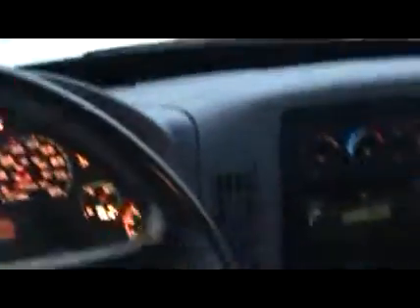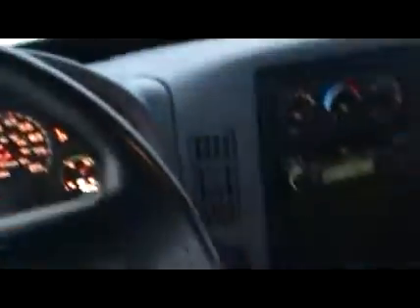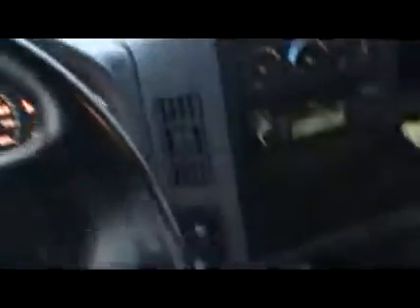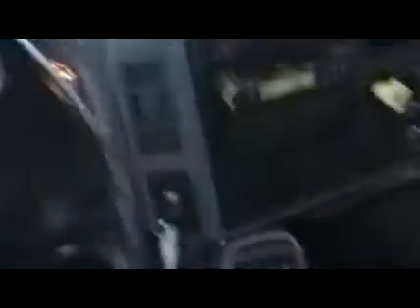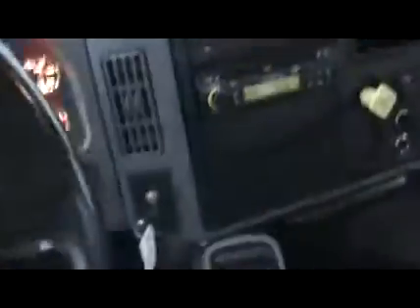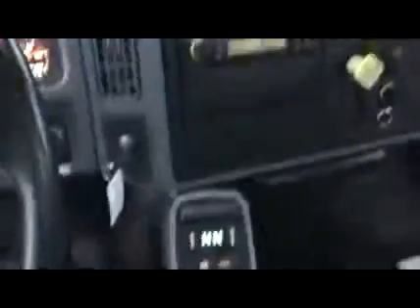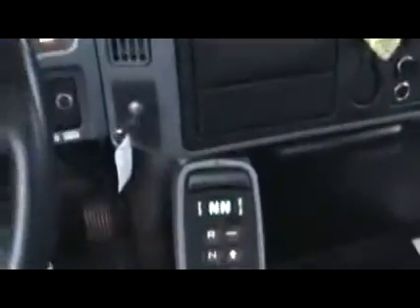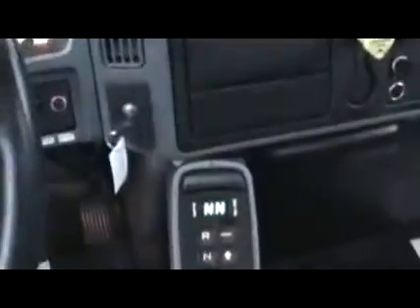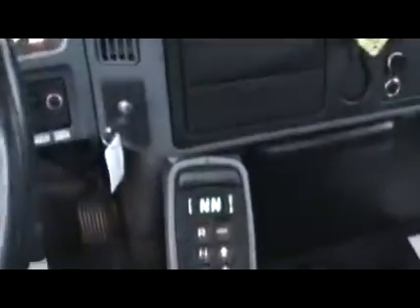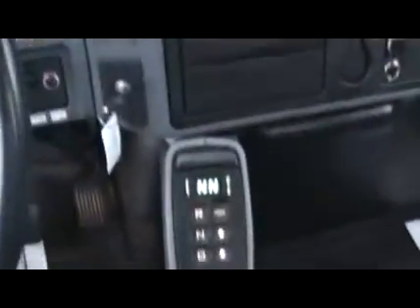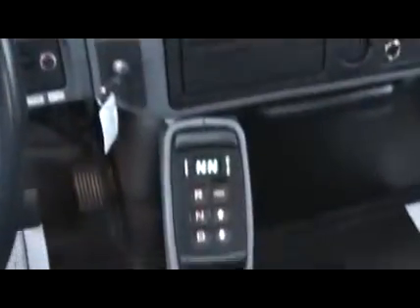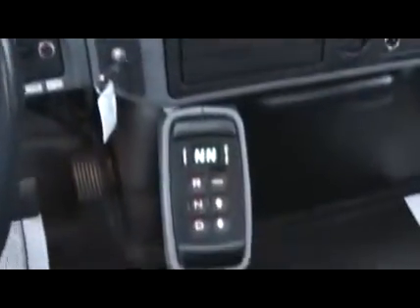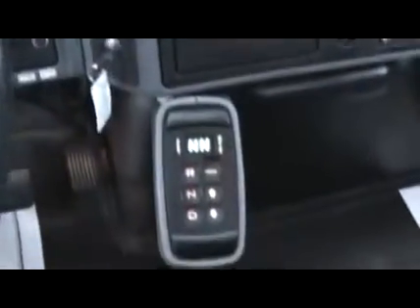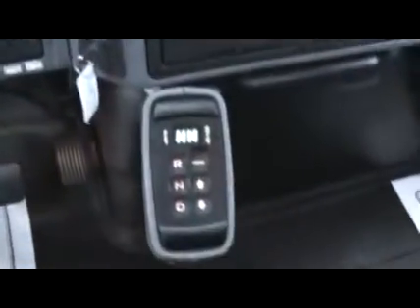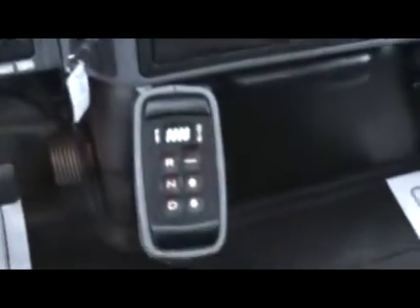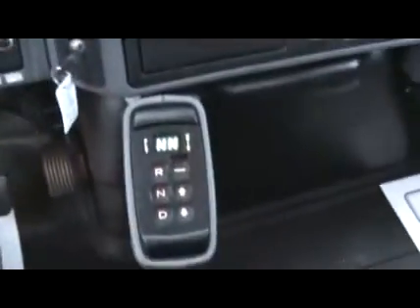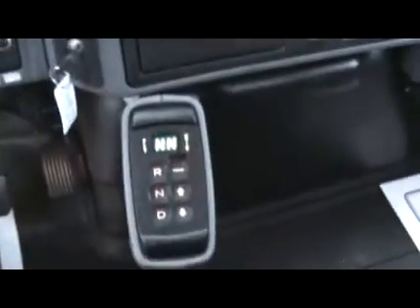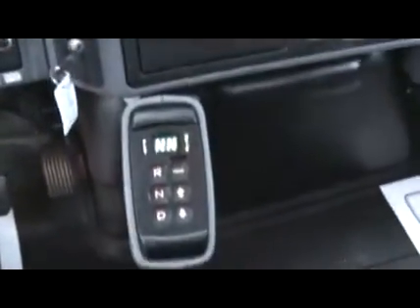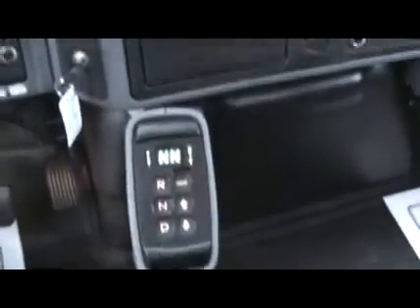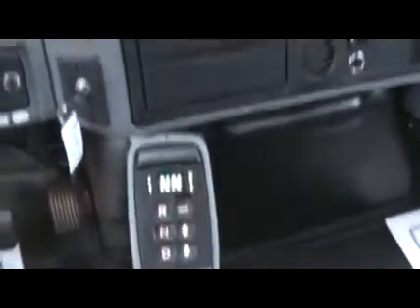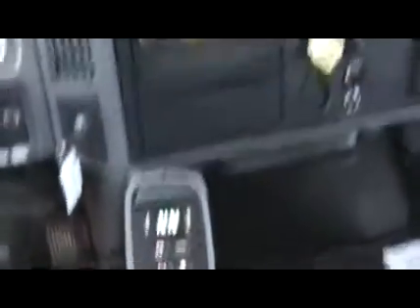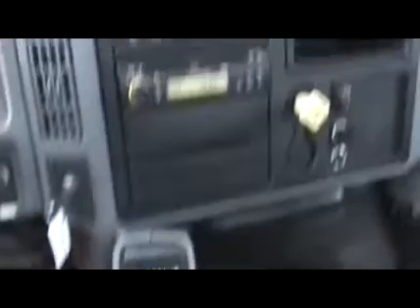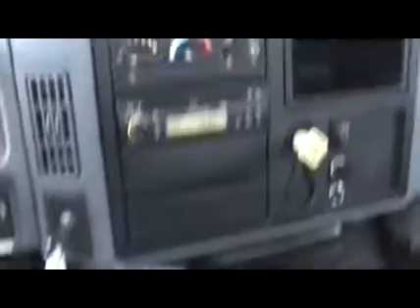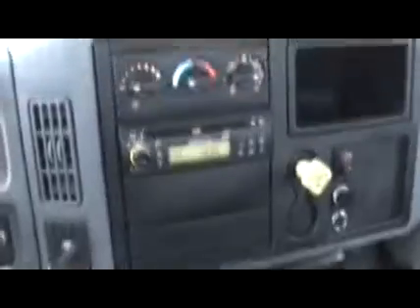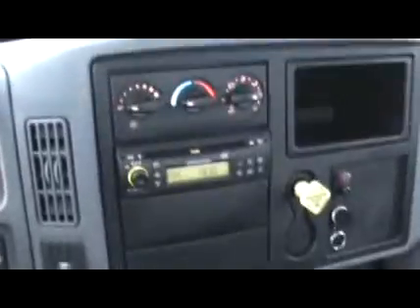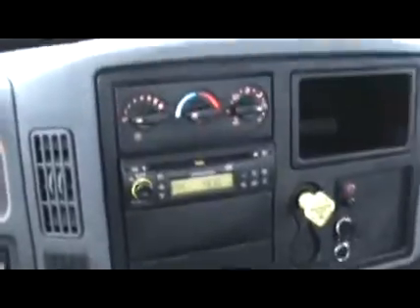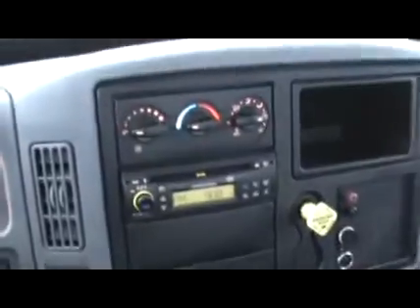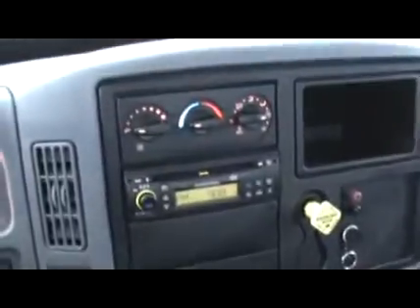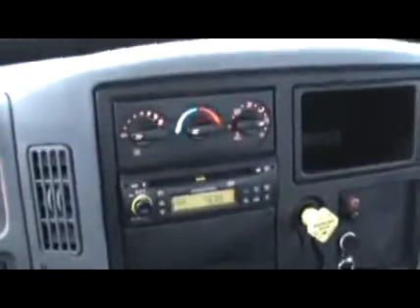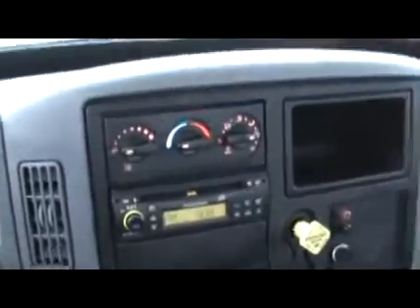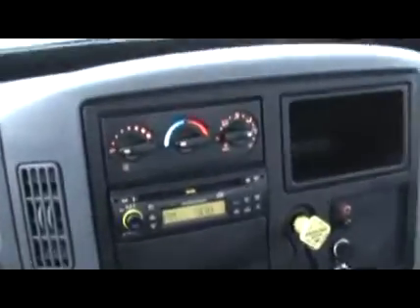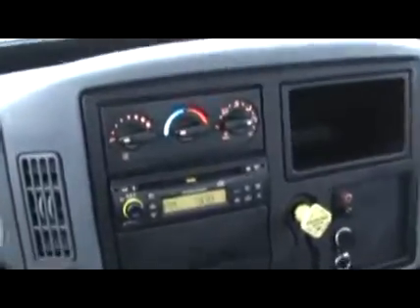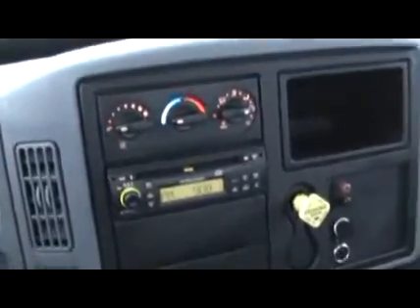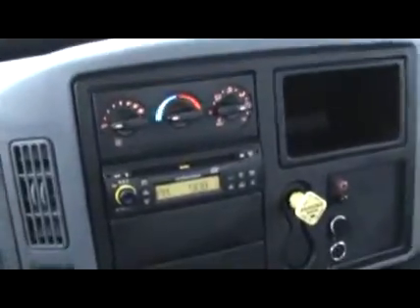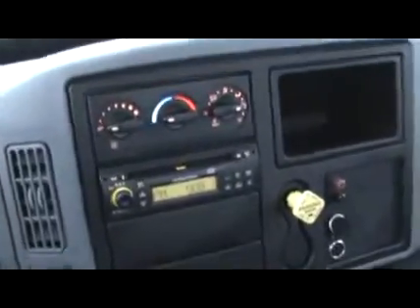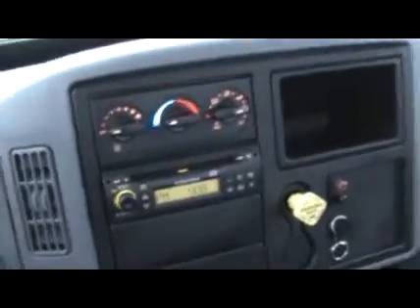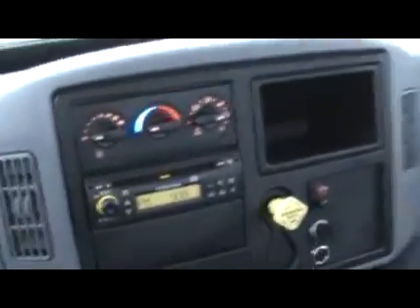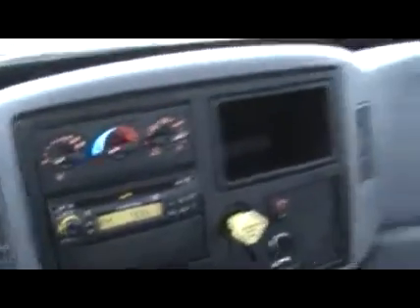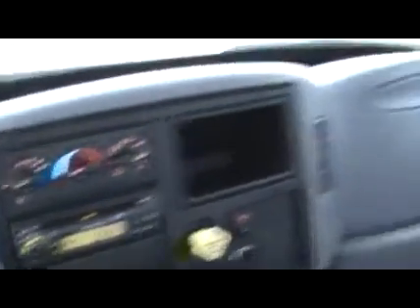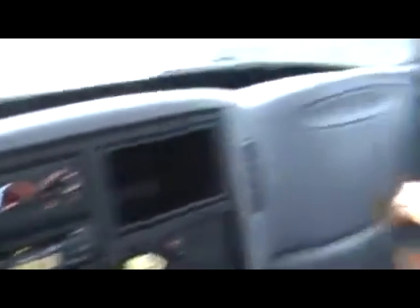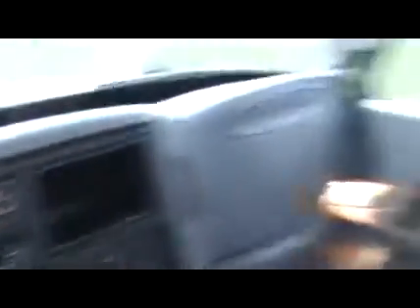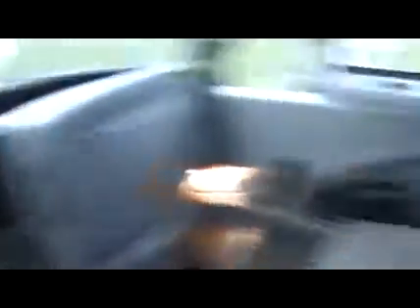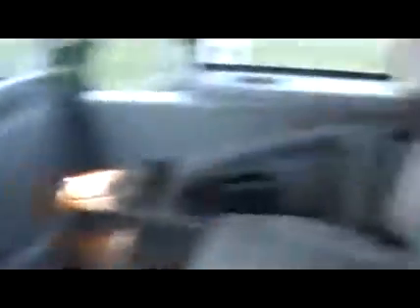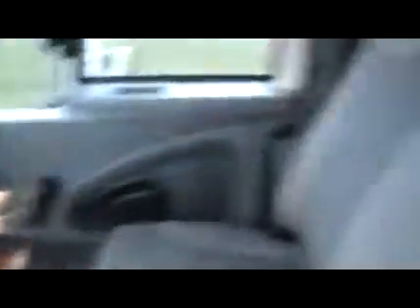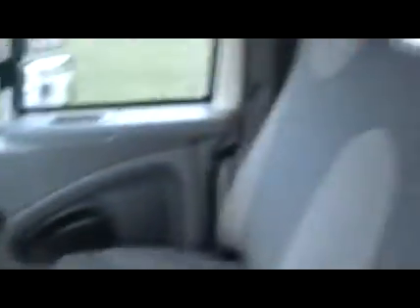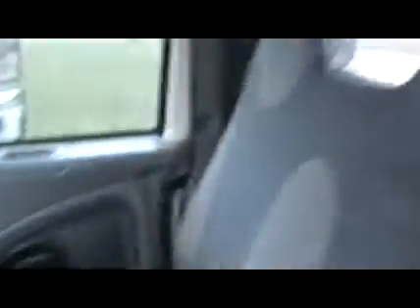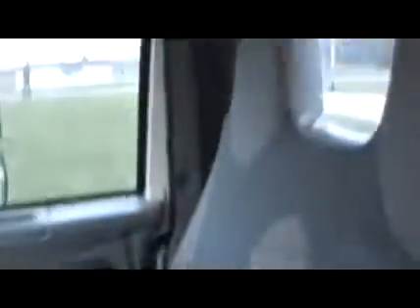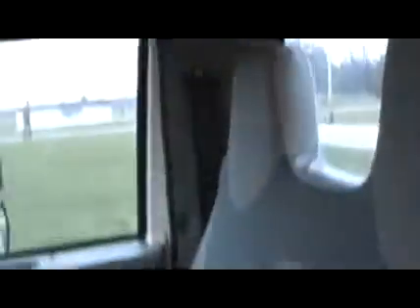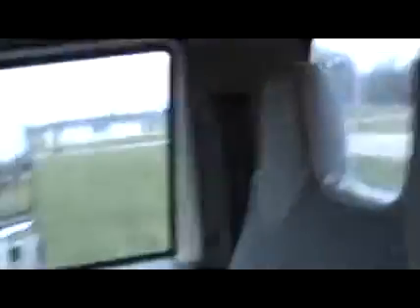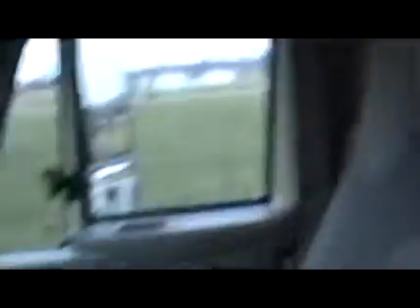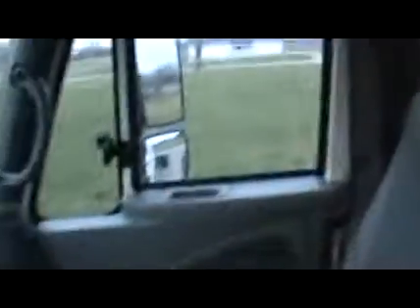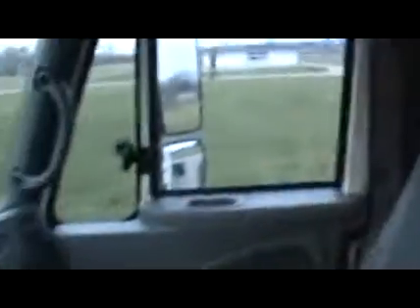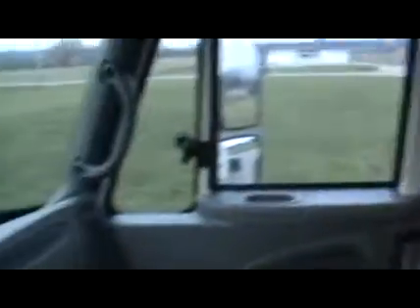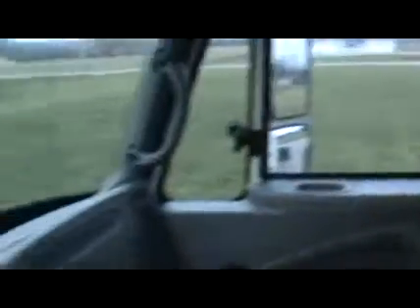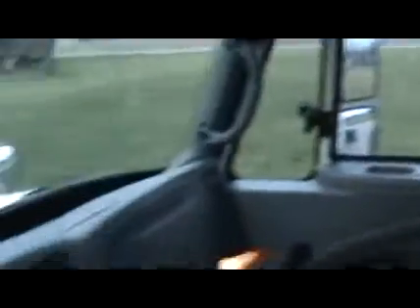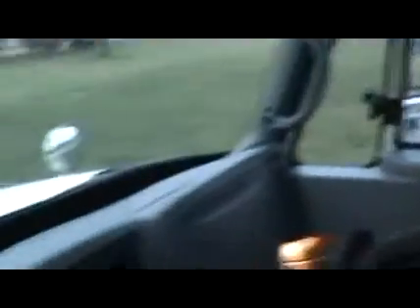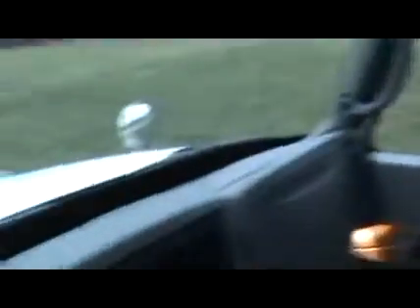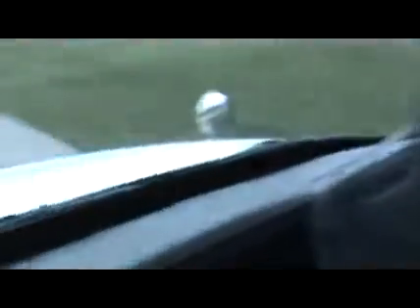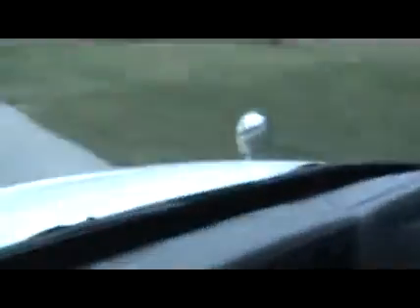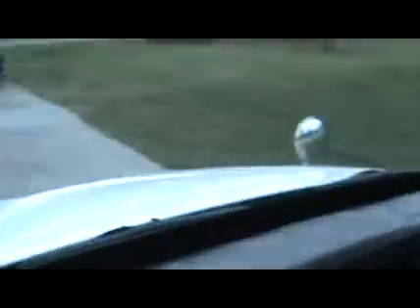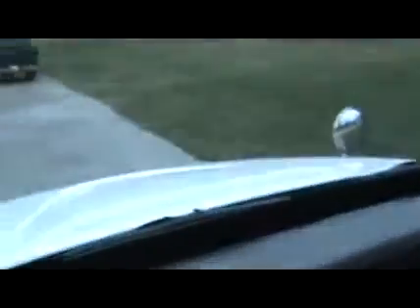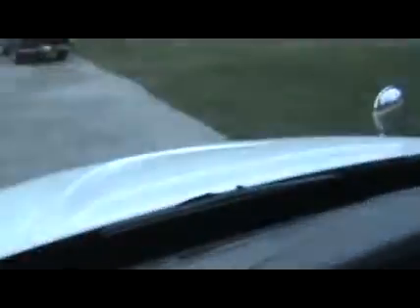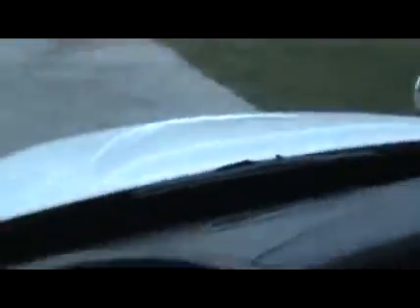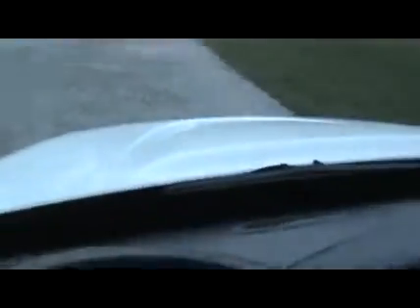You can see the 3000 series transmission, CD player, and the interior of the truck is immaculate all the way through.